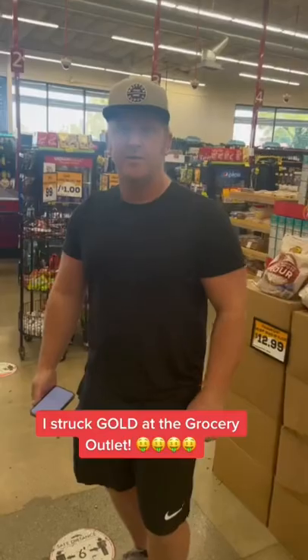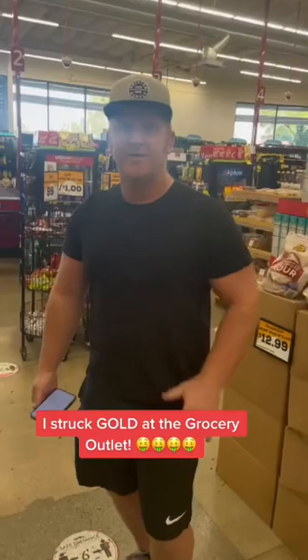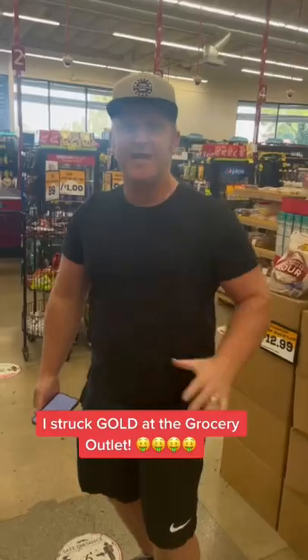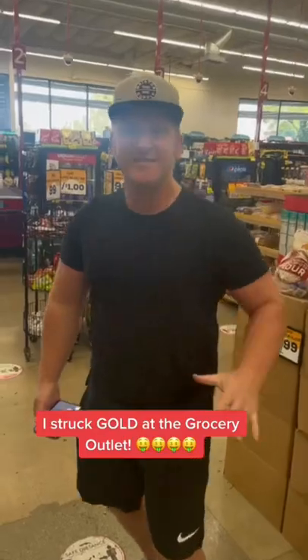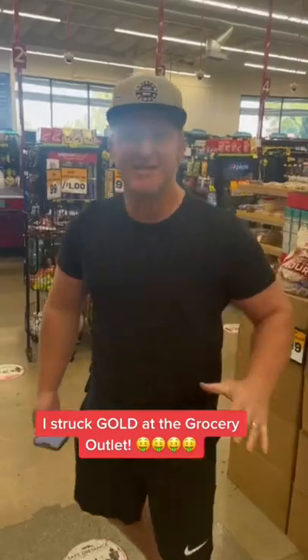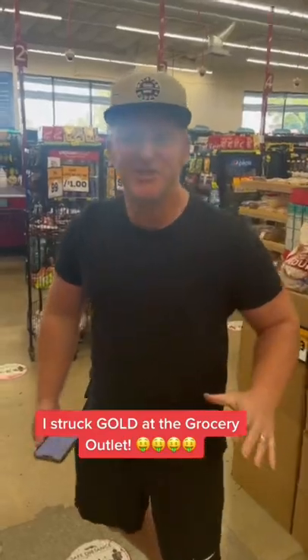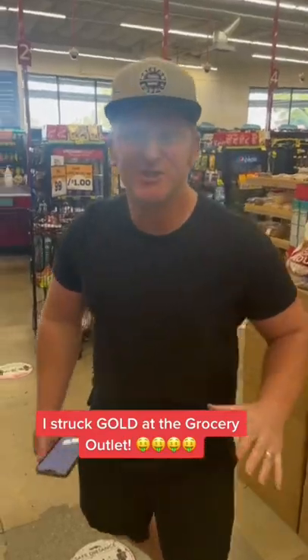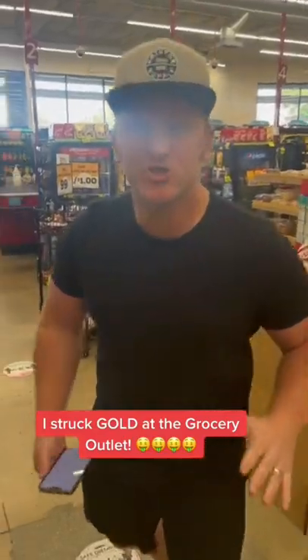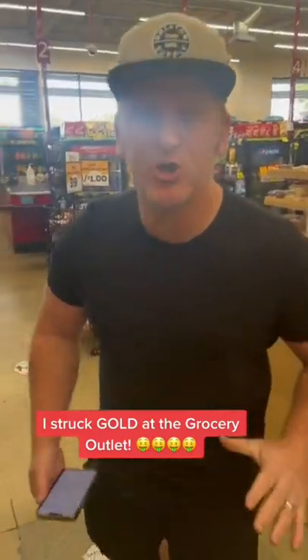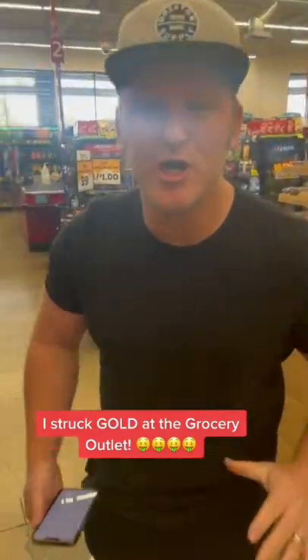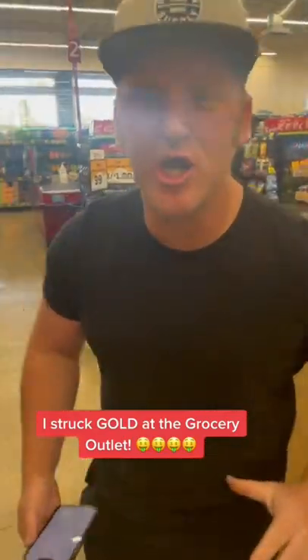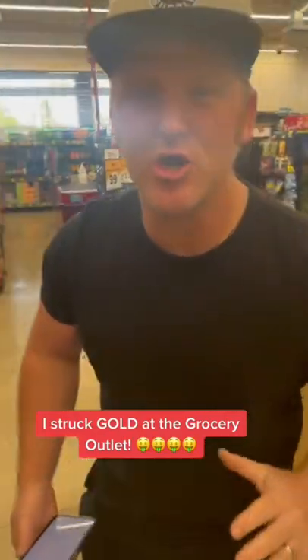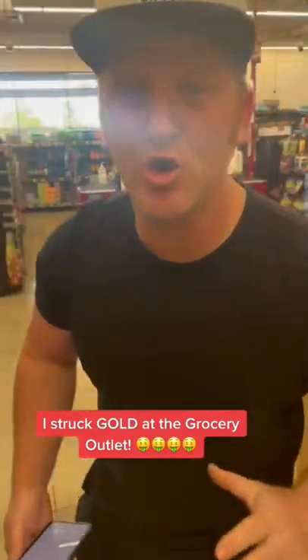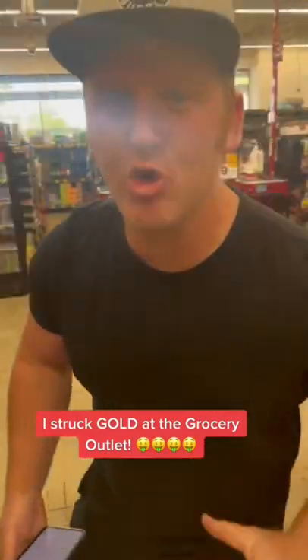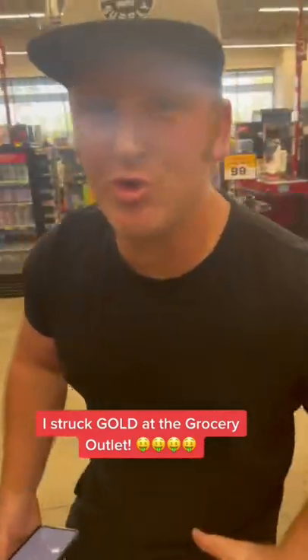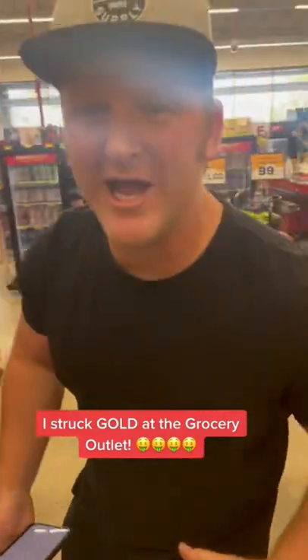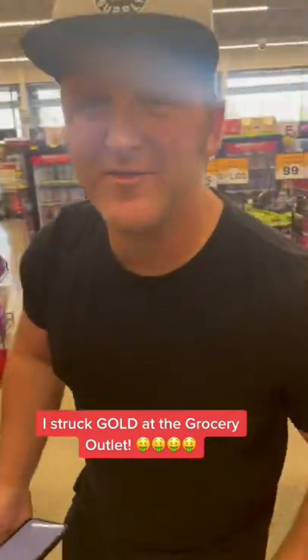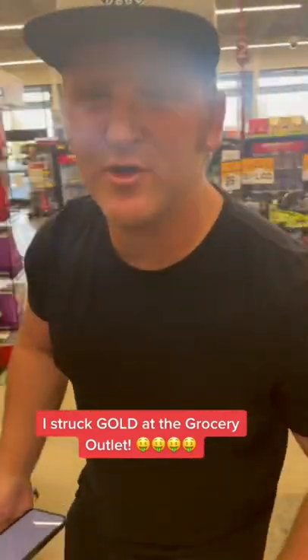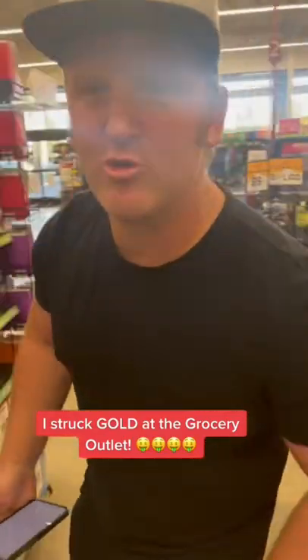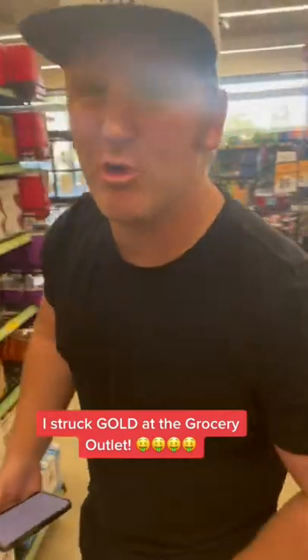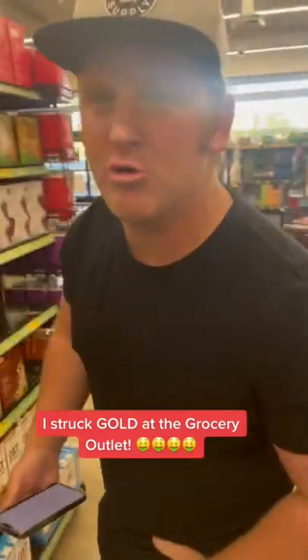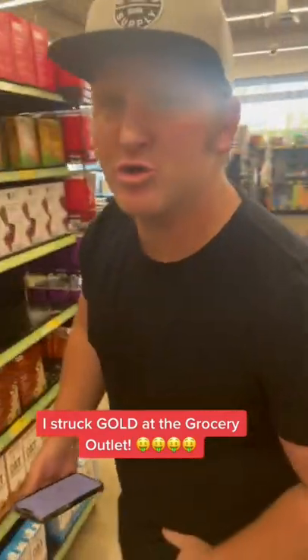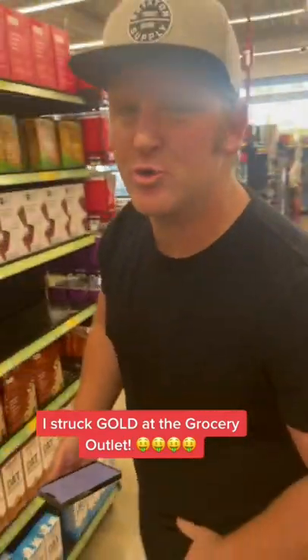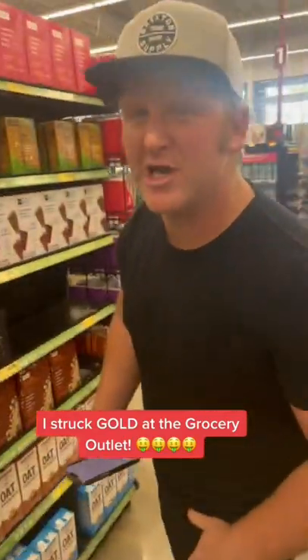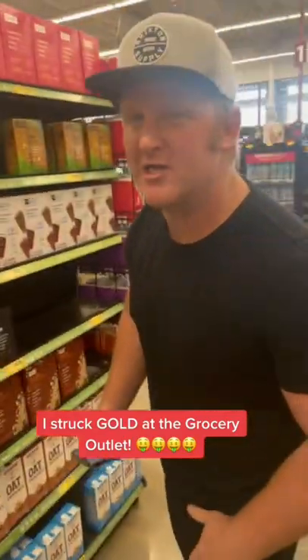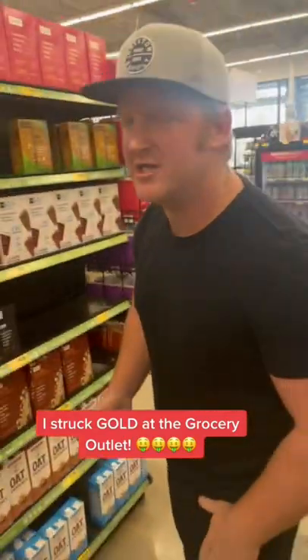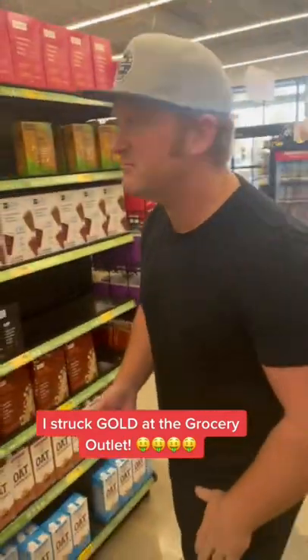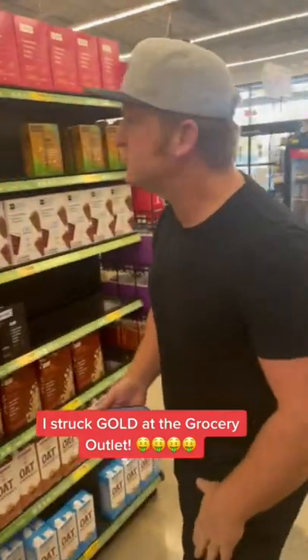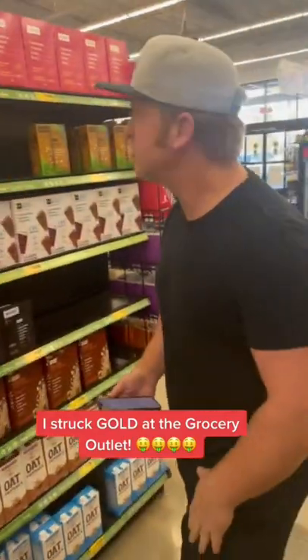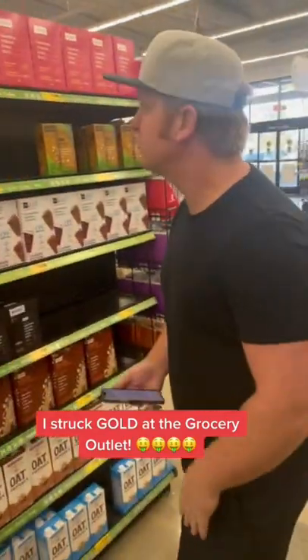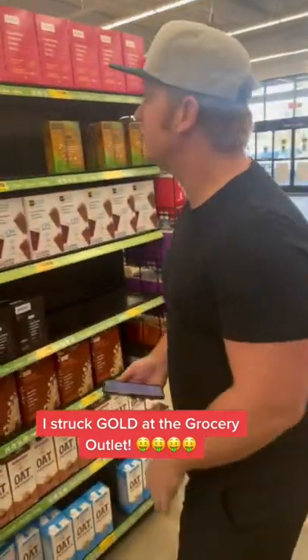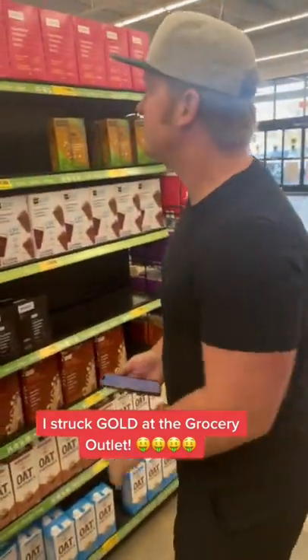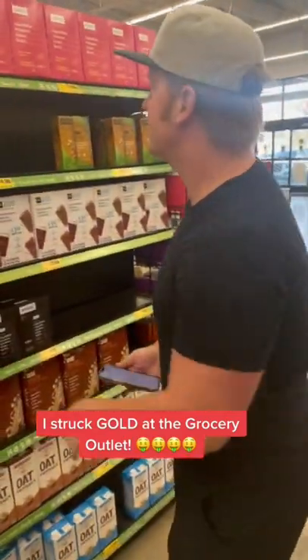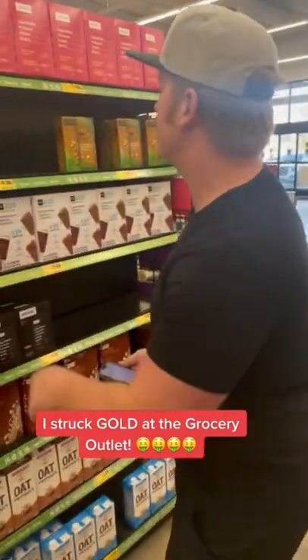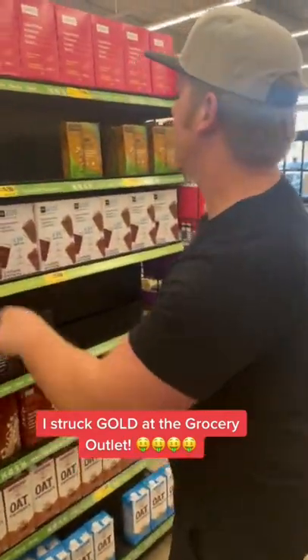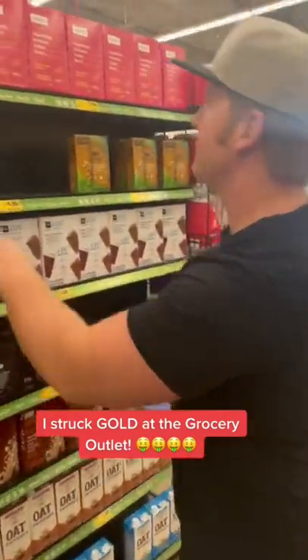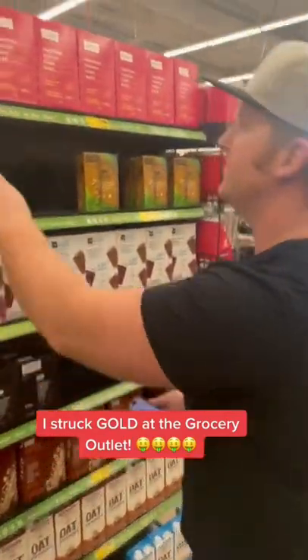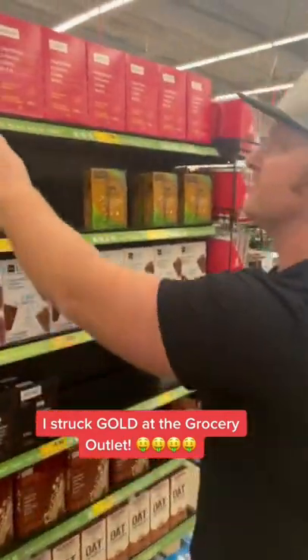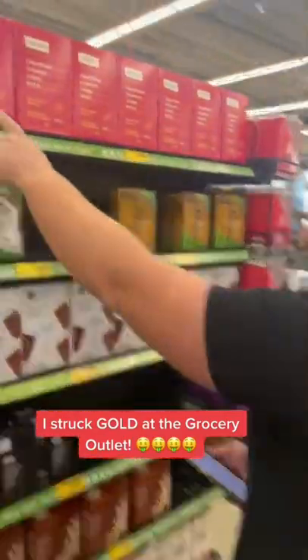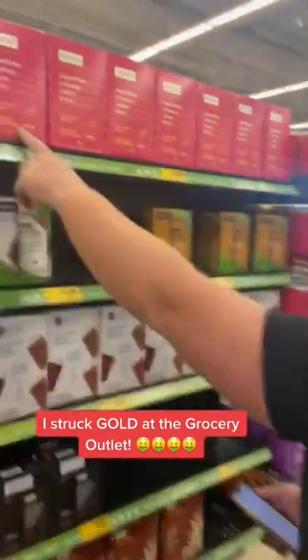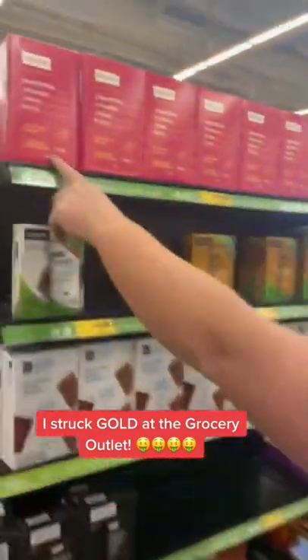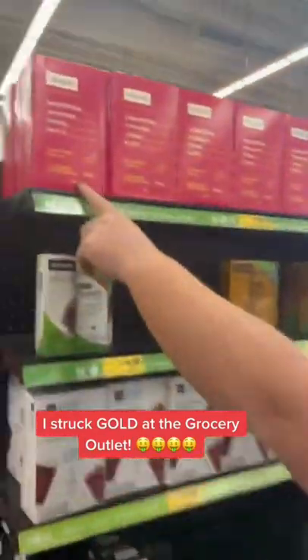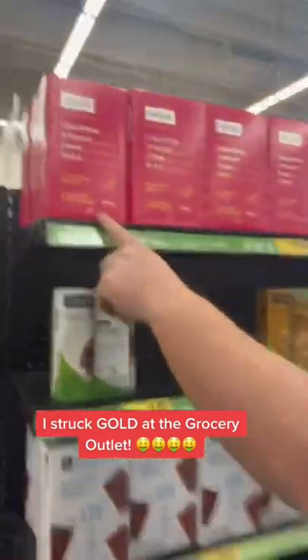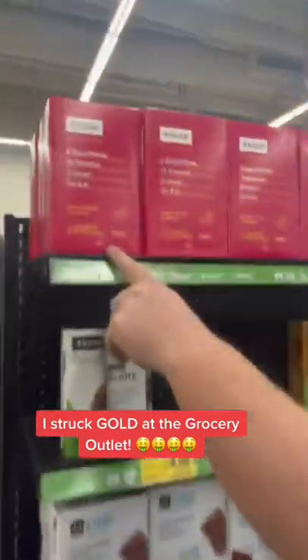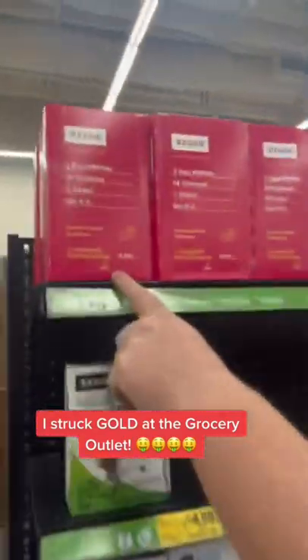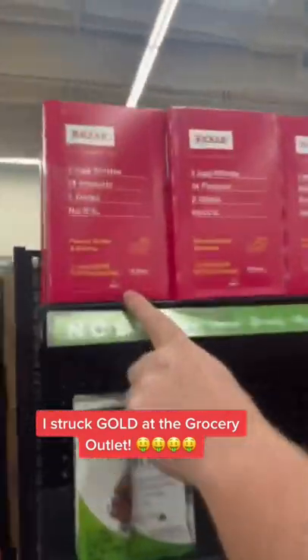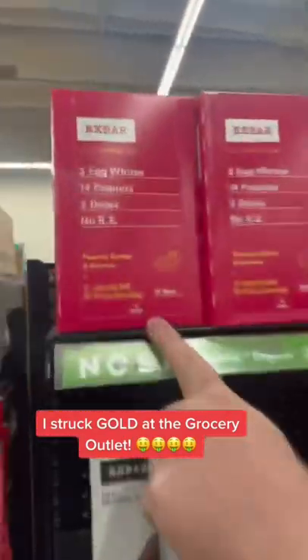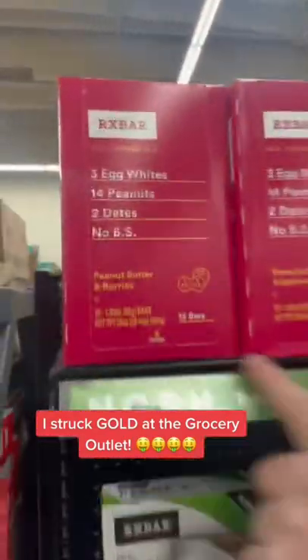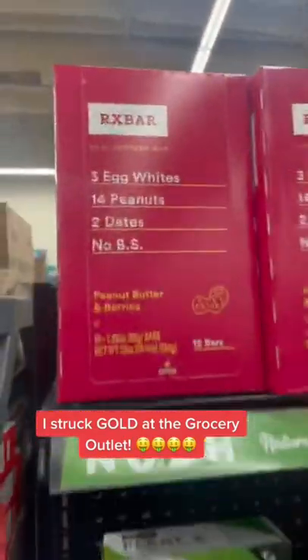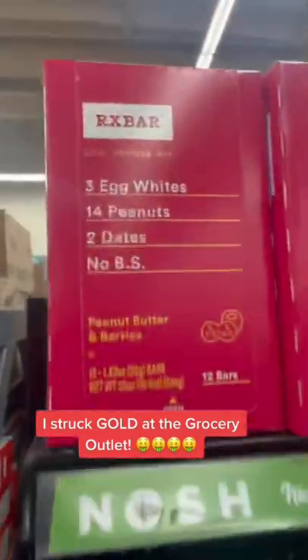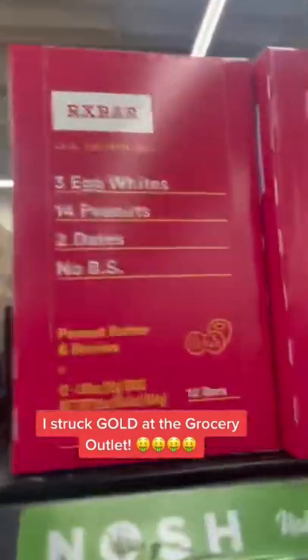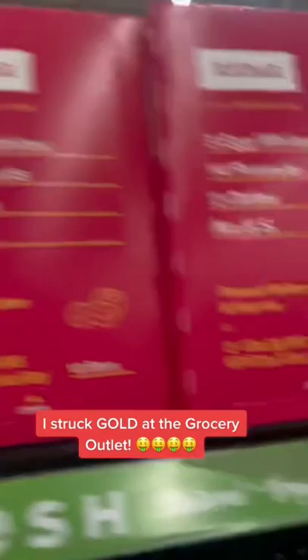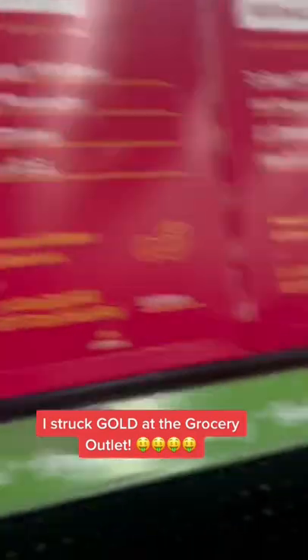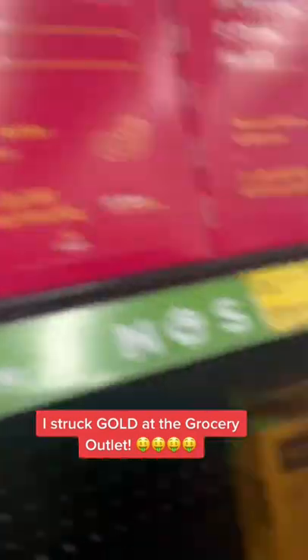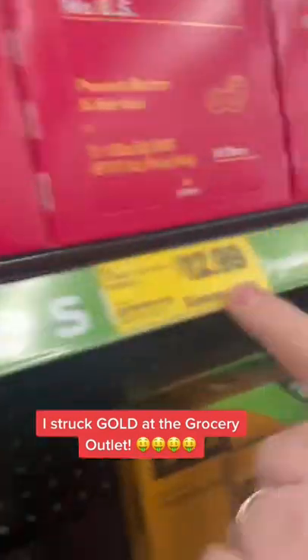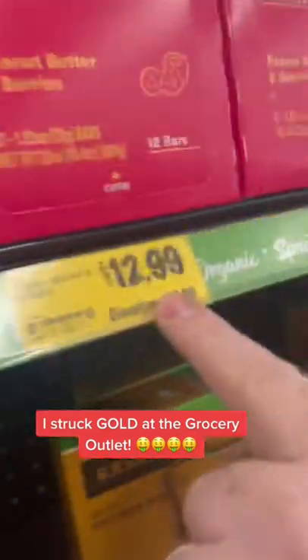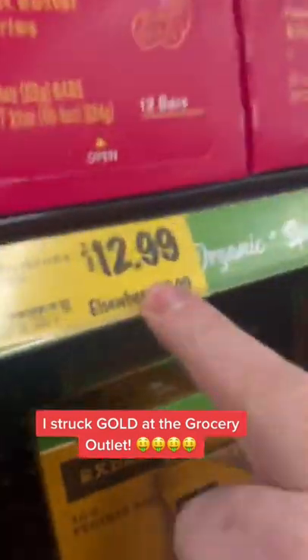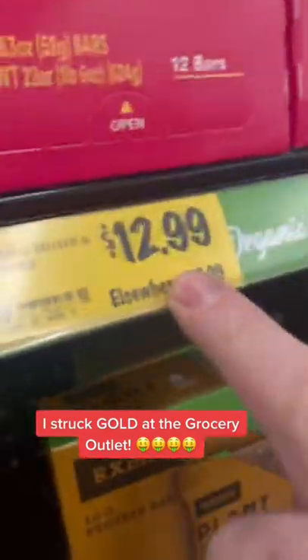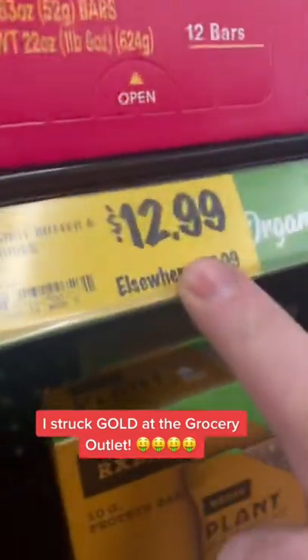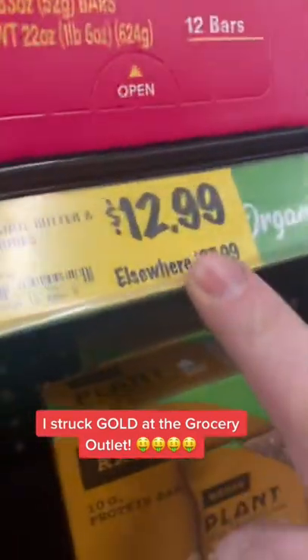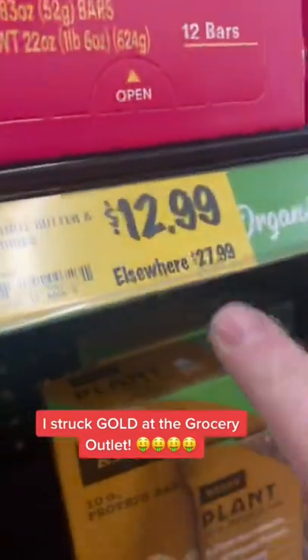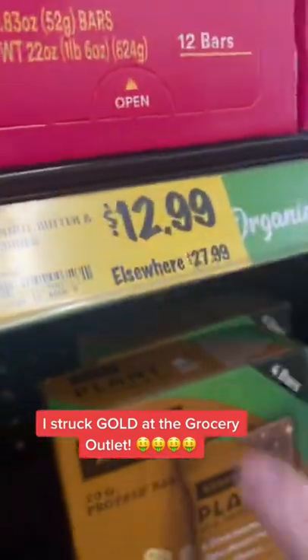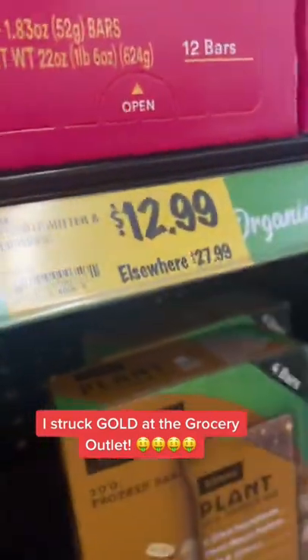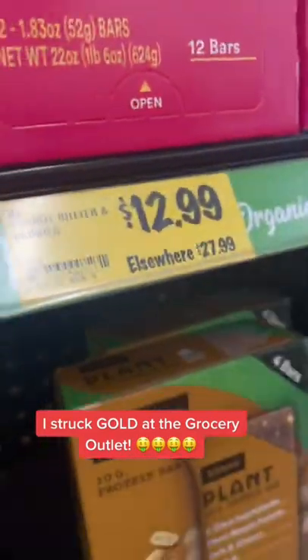Guys, I just struck gold at the grocery outlet. Let me show you what I mean. This product right here, Eric's Bar, is $12.99.